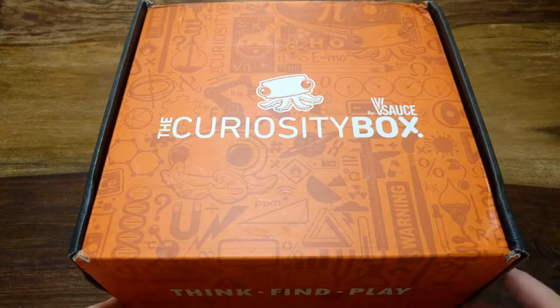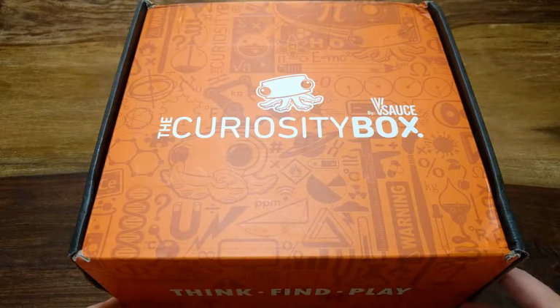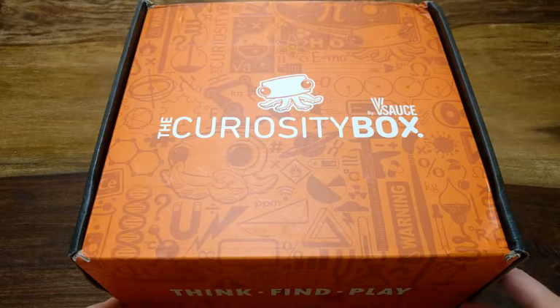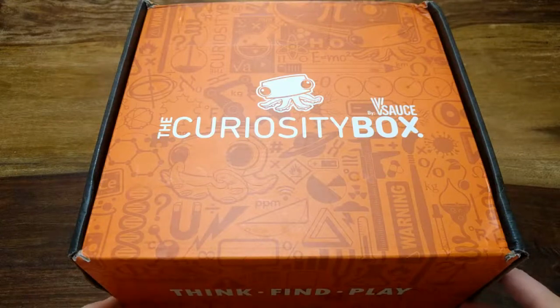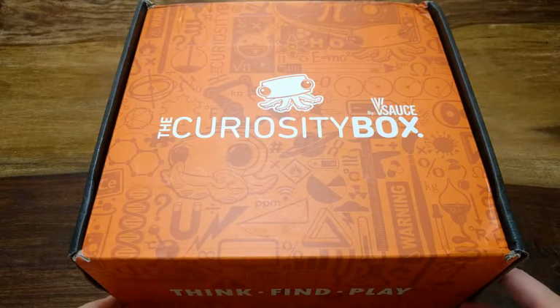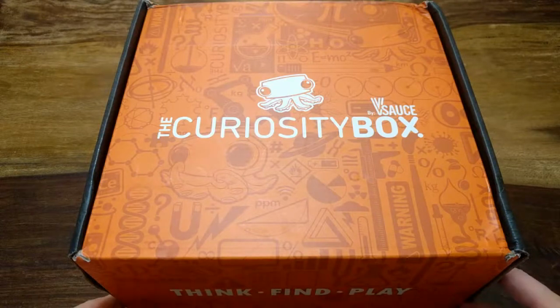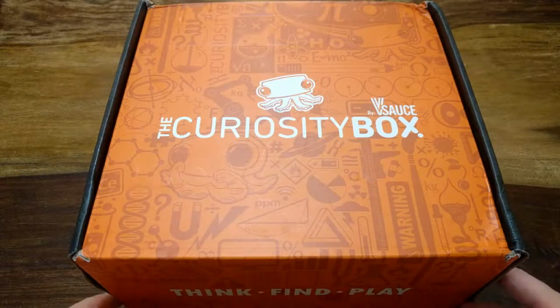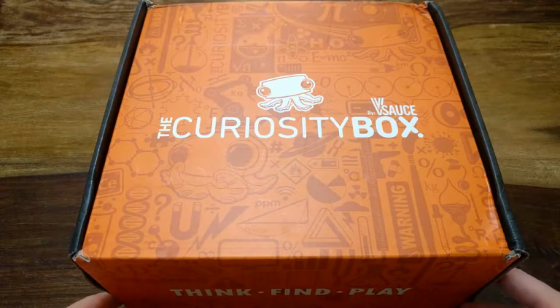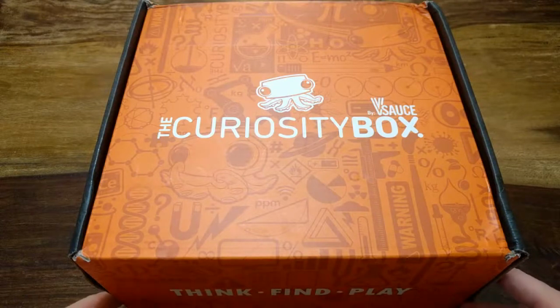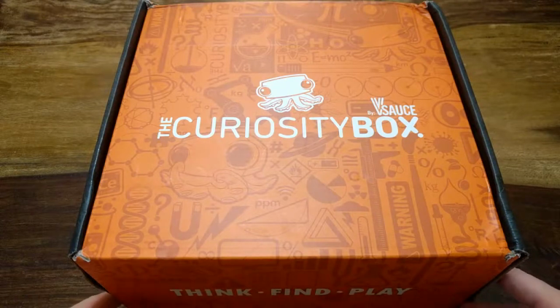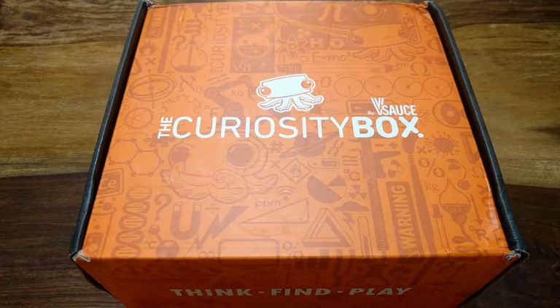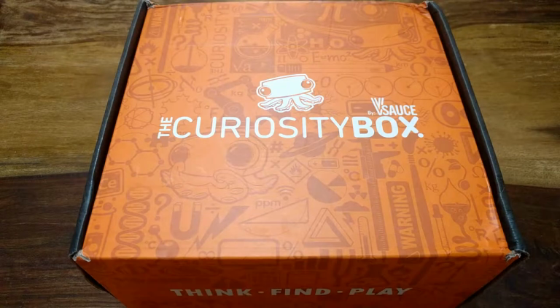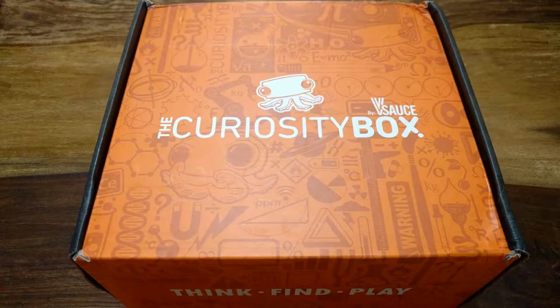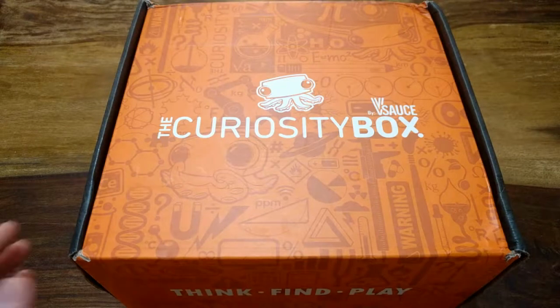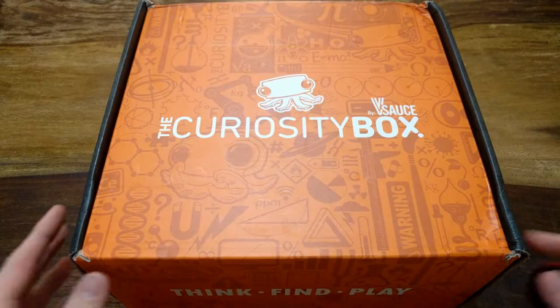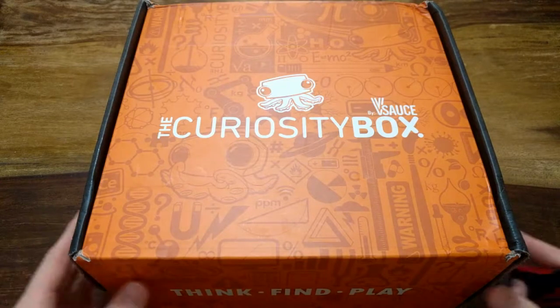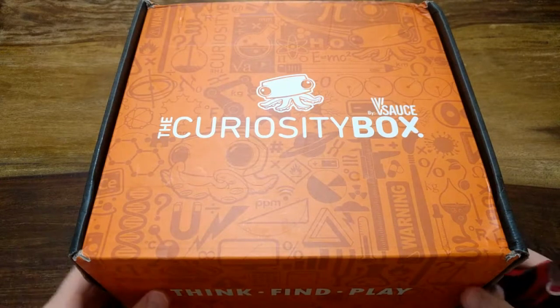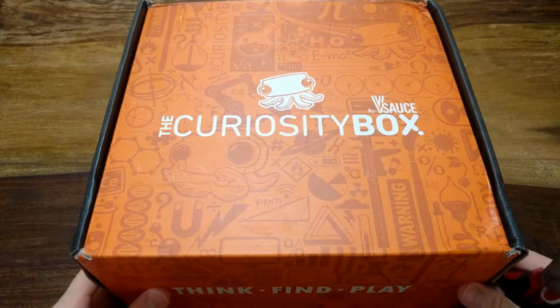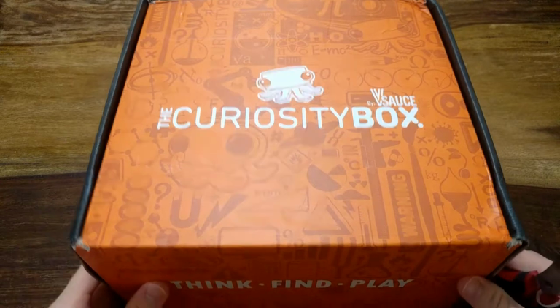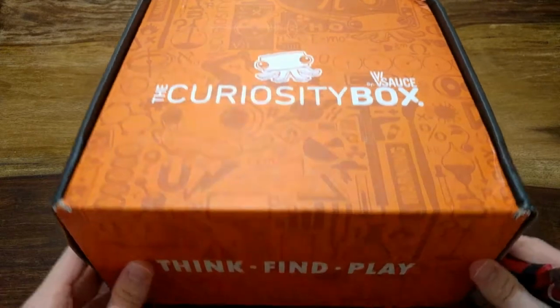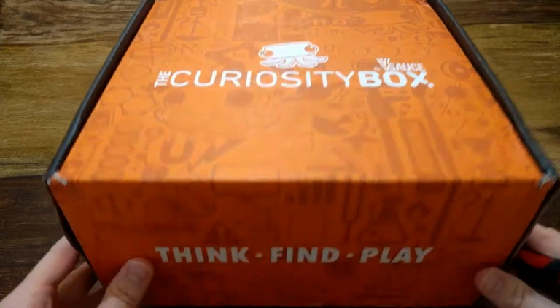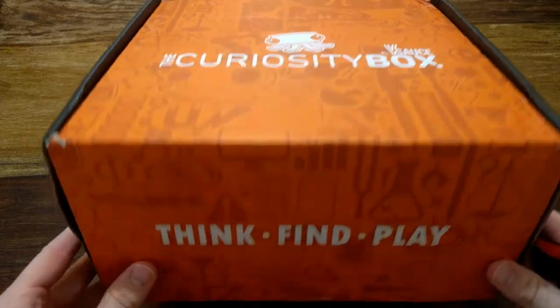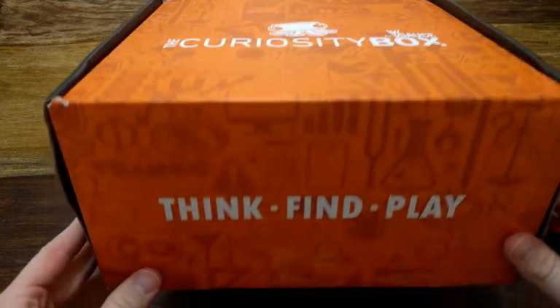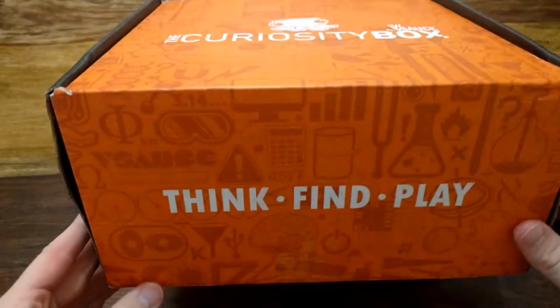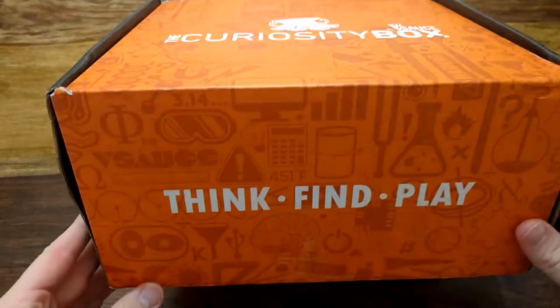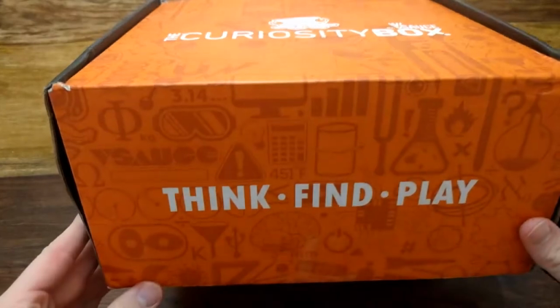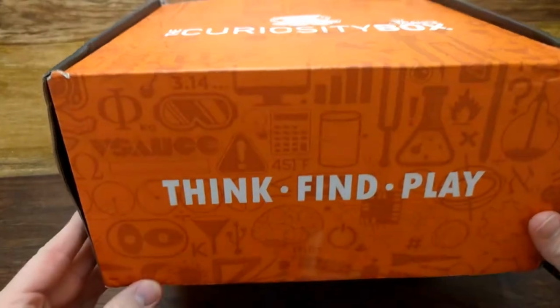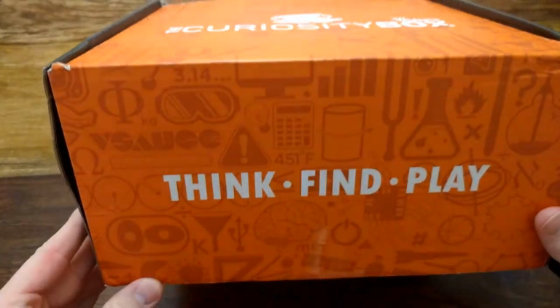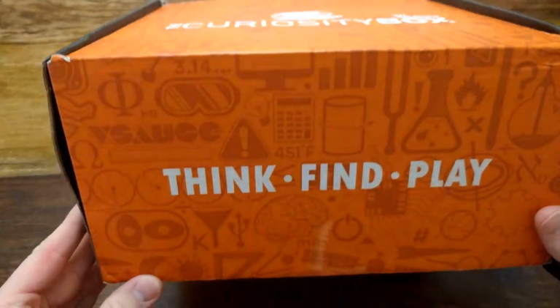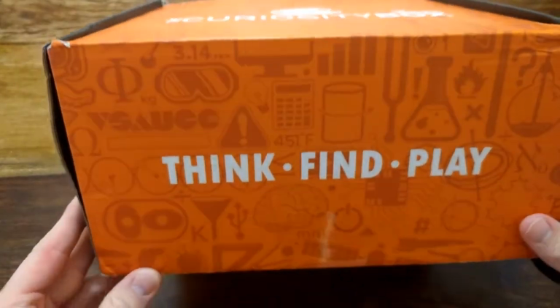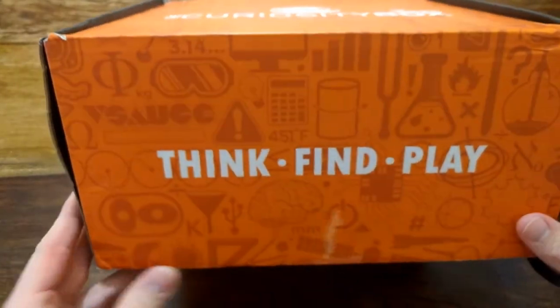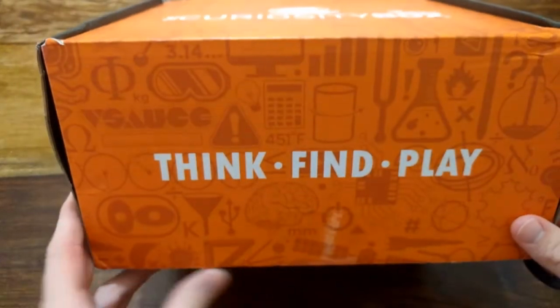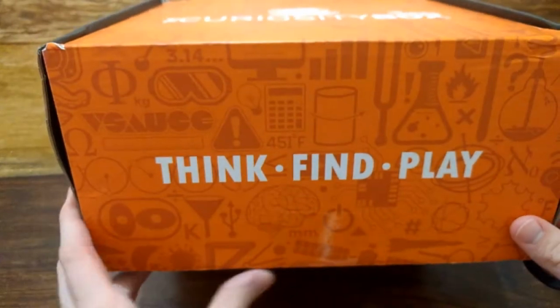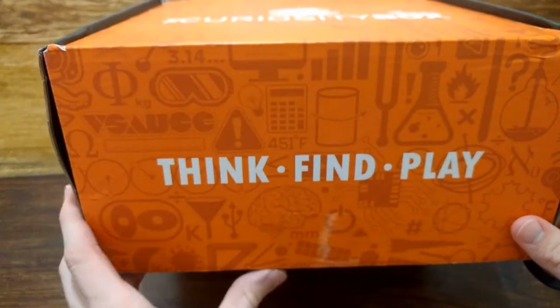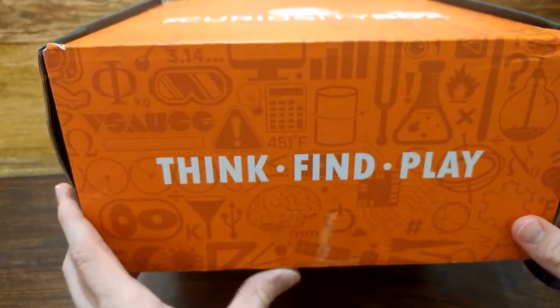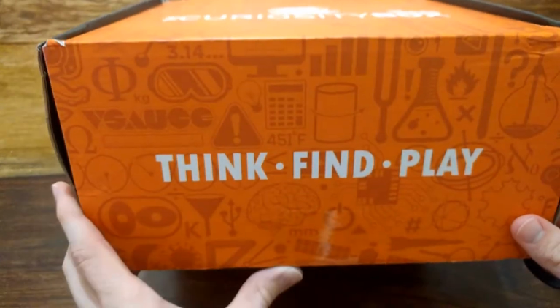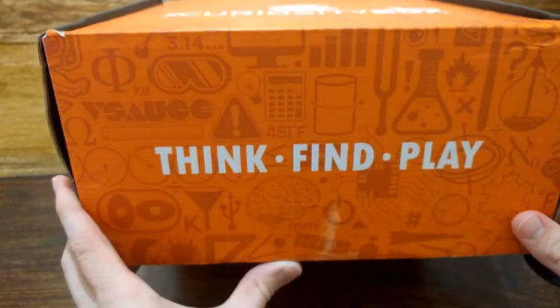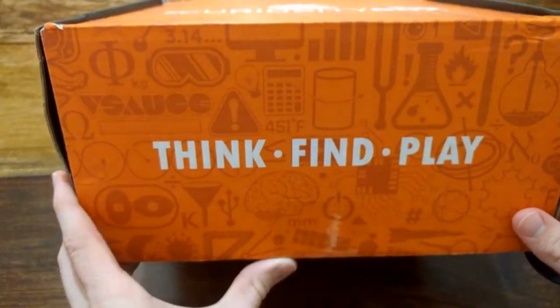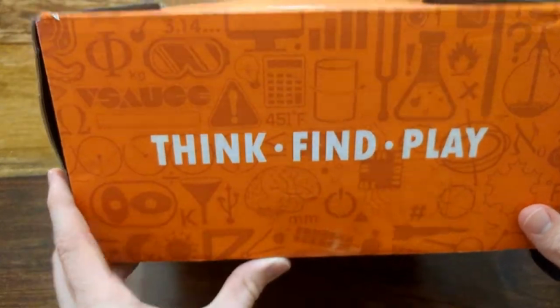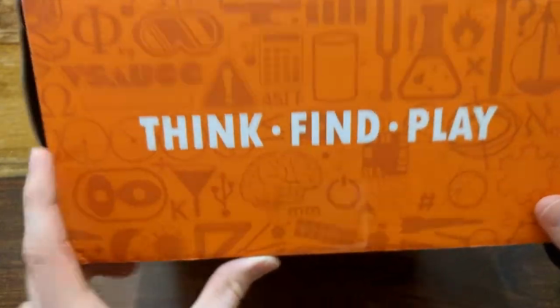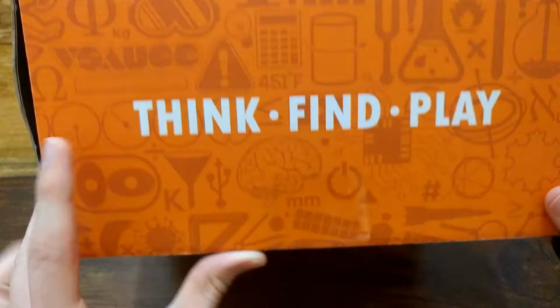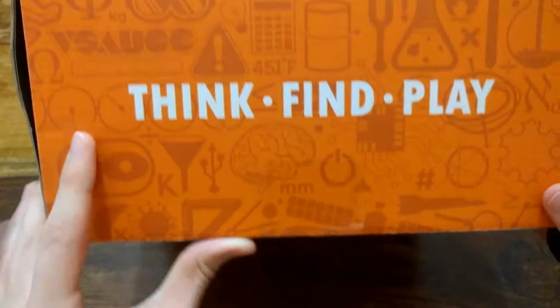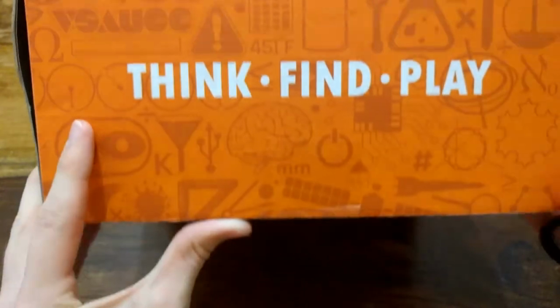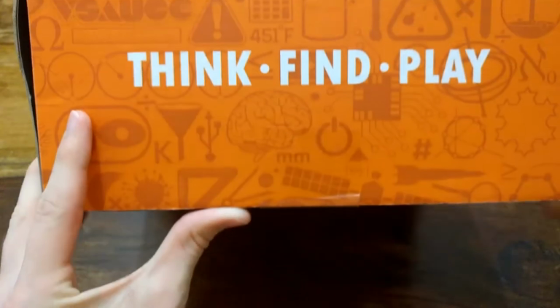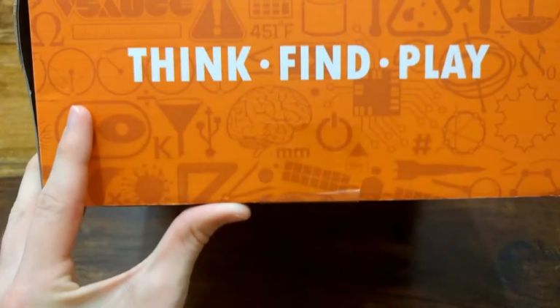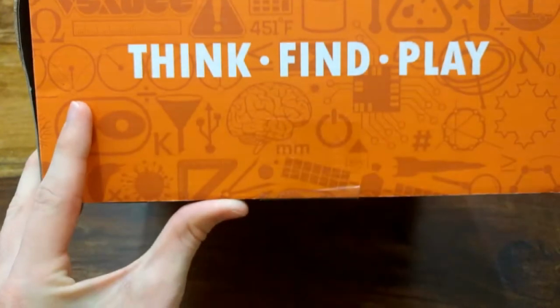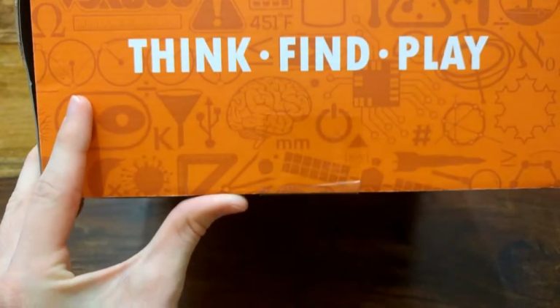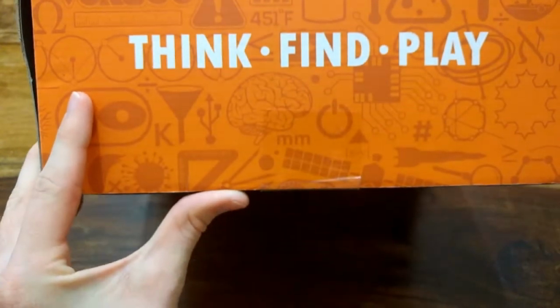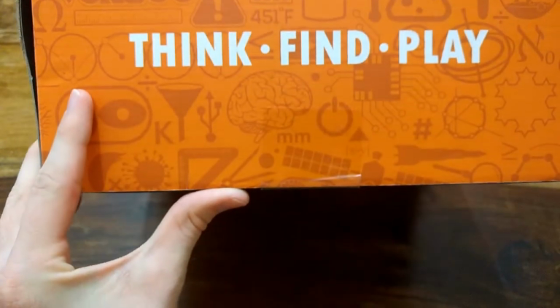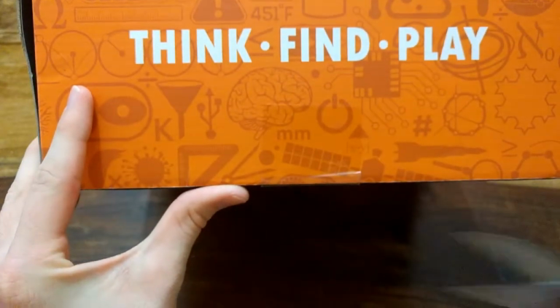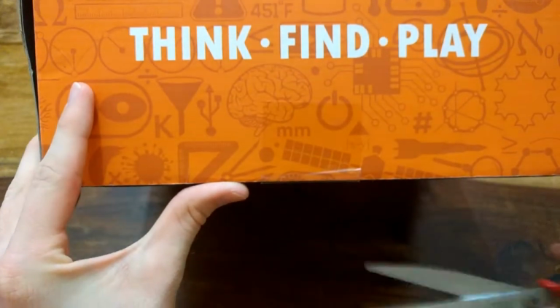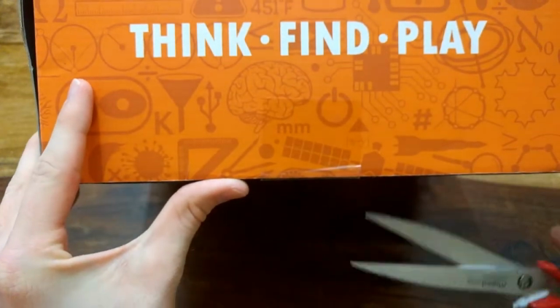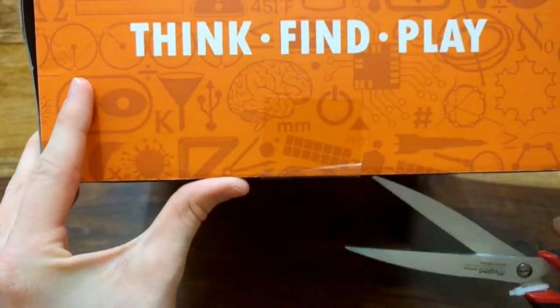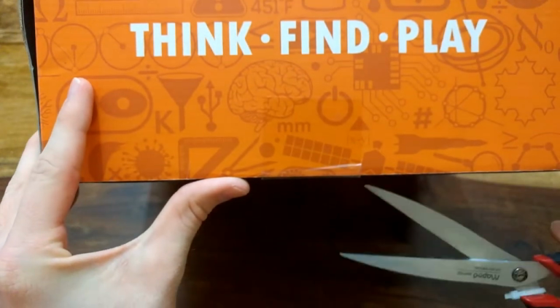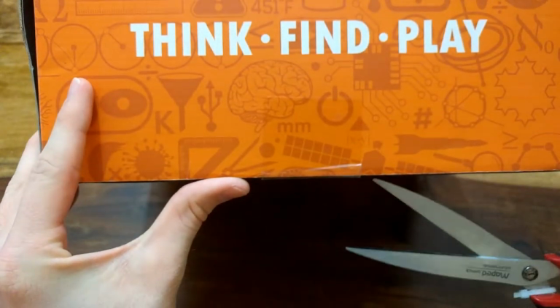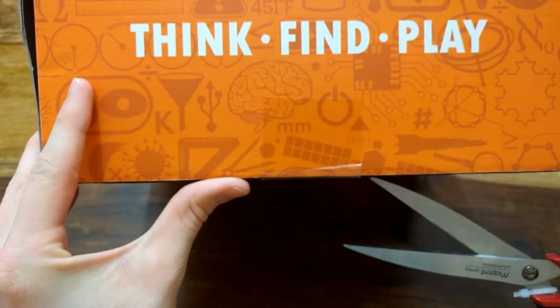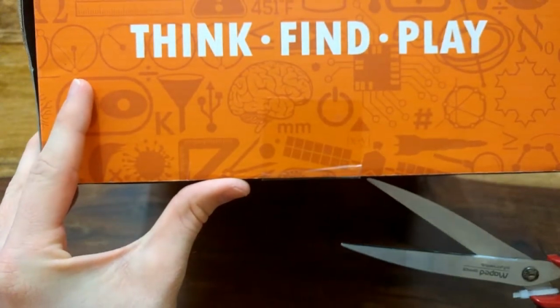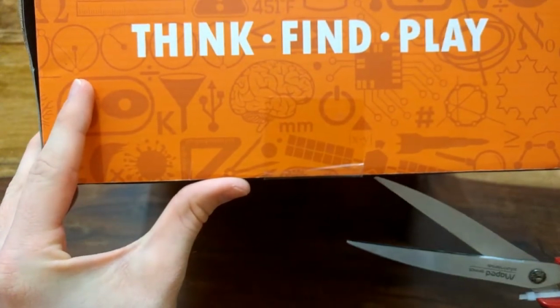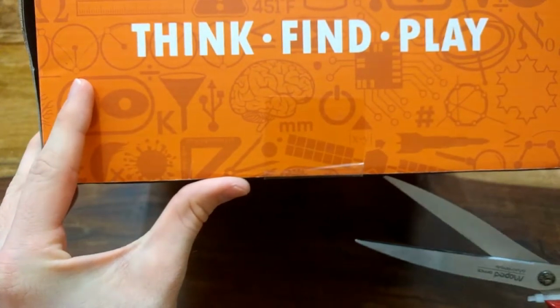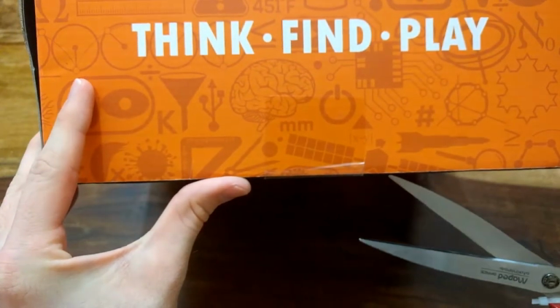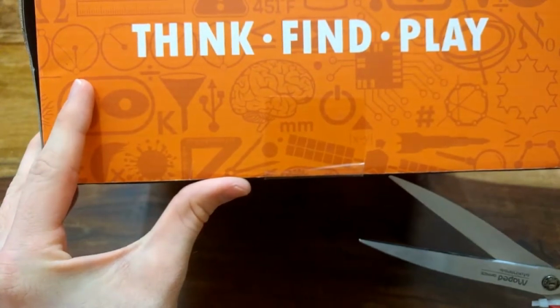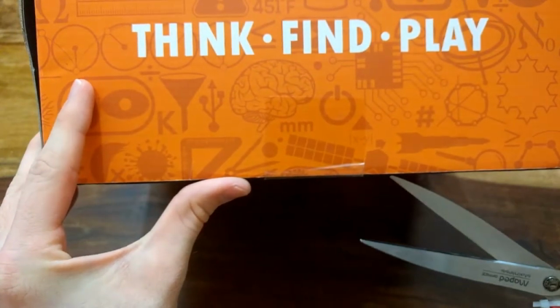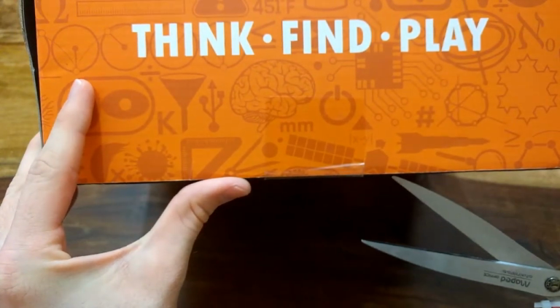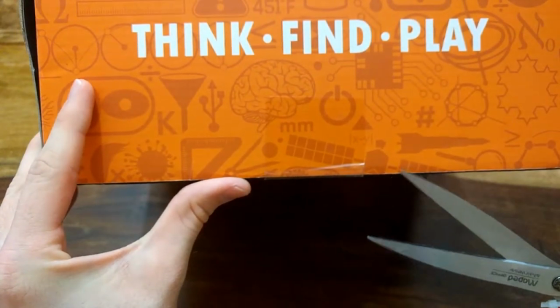This is my first curiosity box so let's open it up and see what's inside. Let's find where it opens and cut that tape.